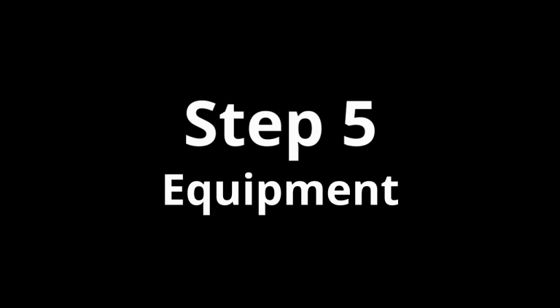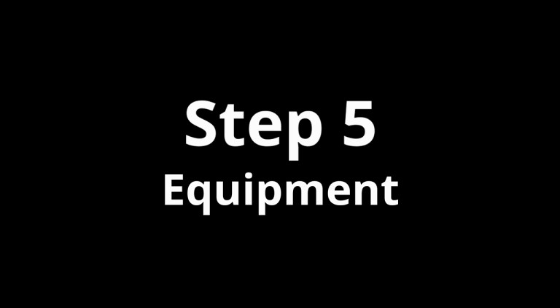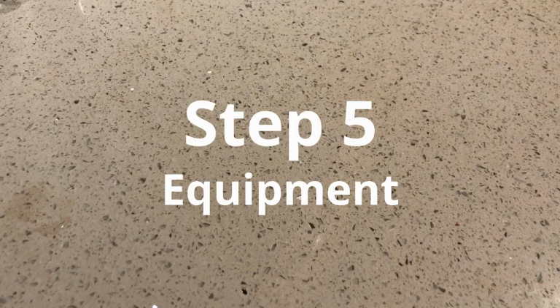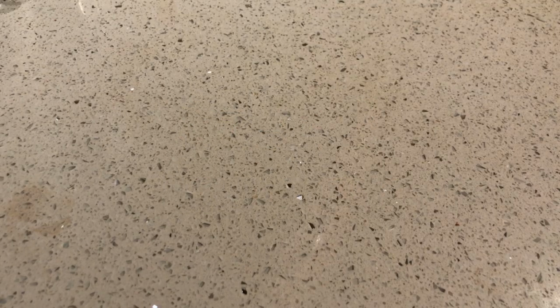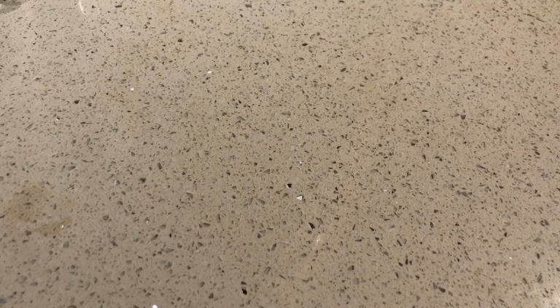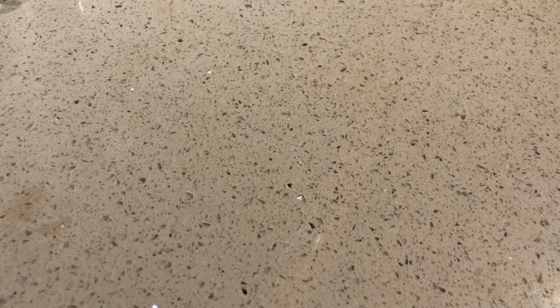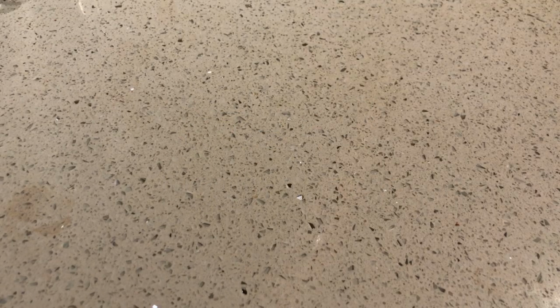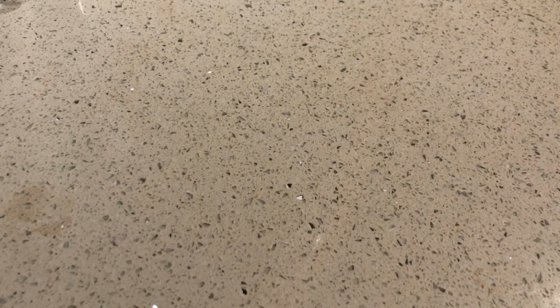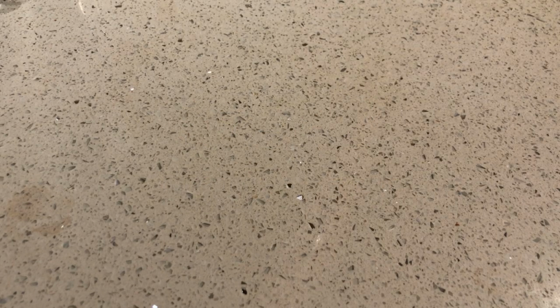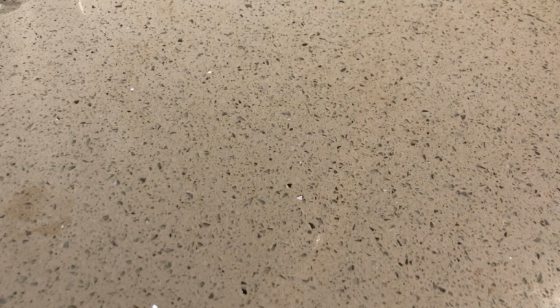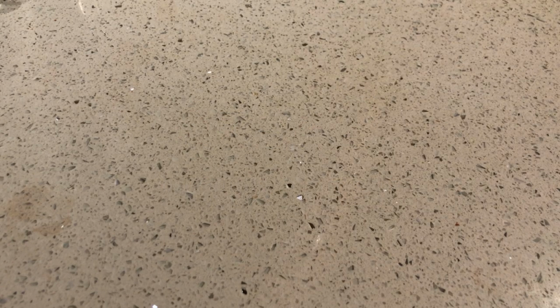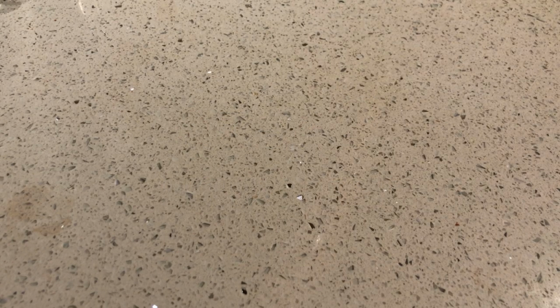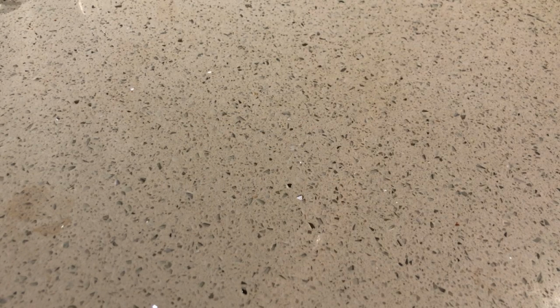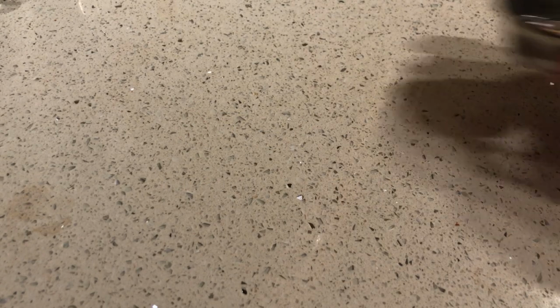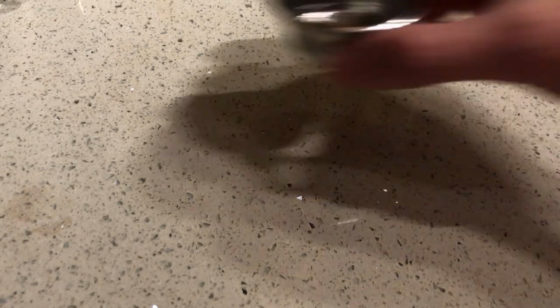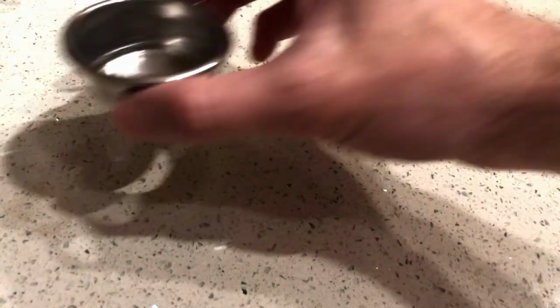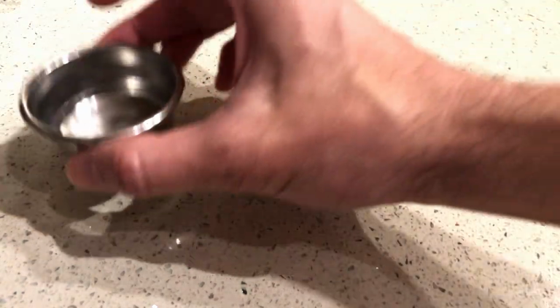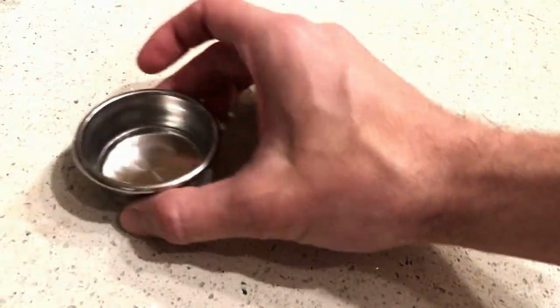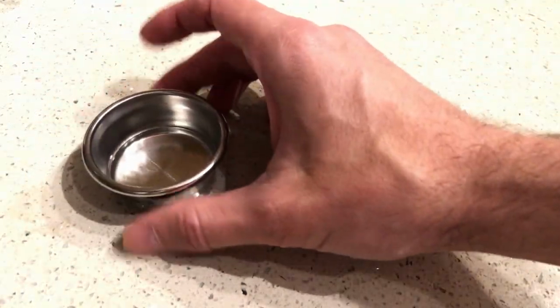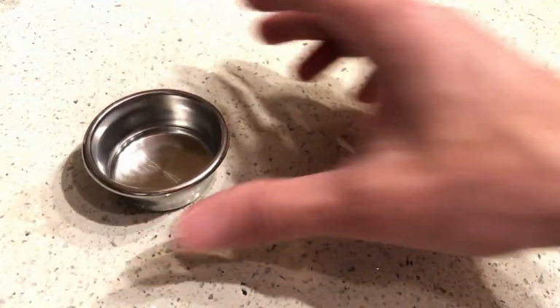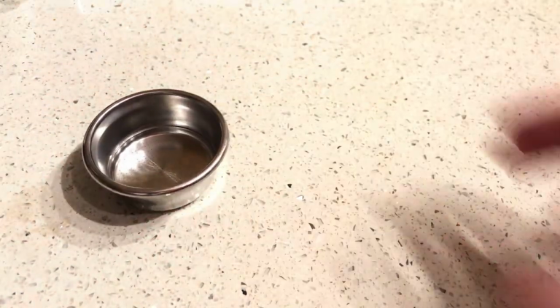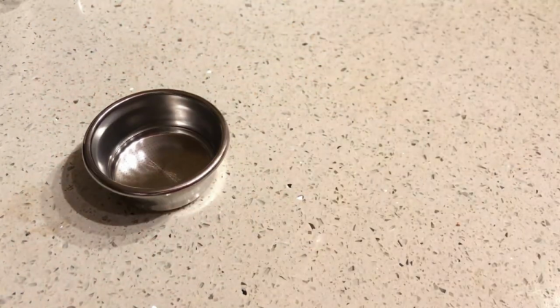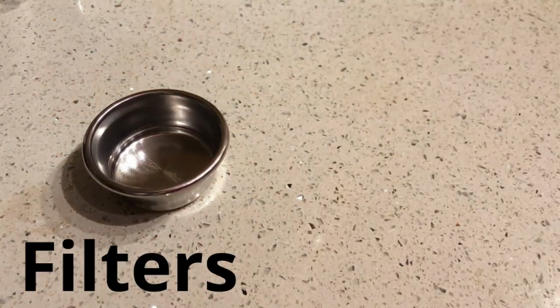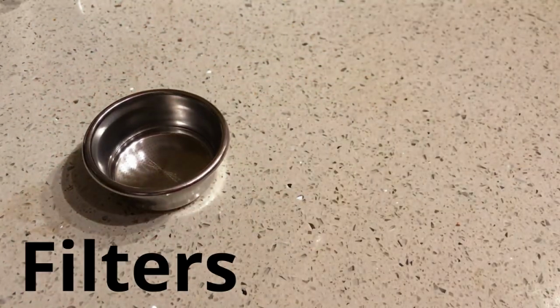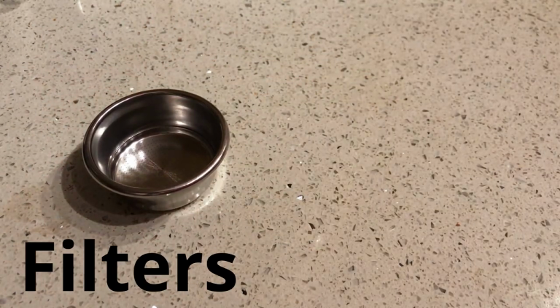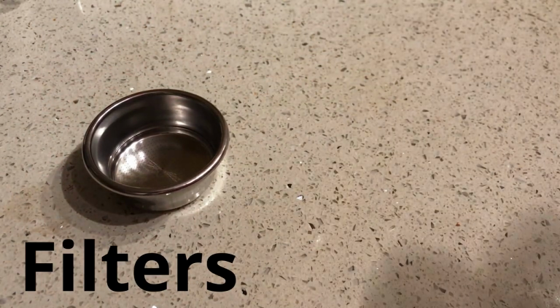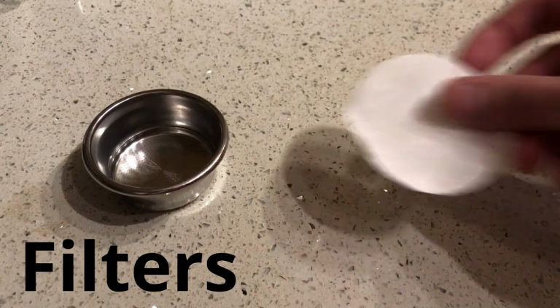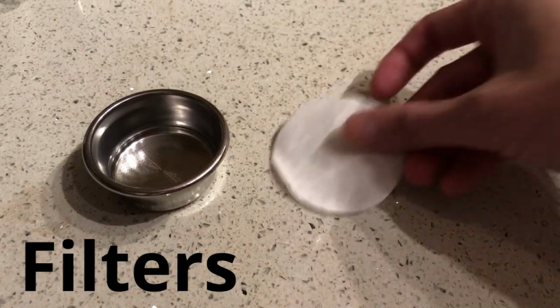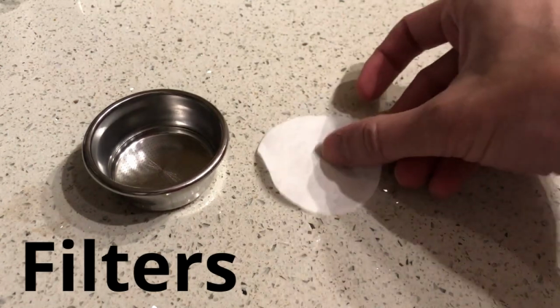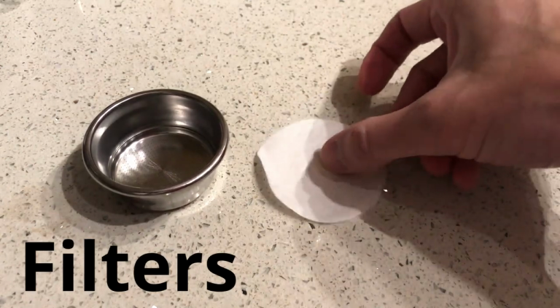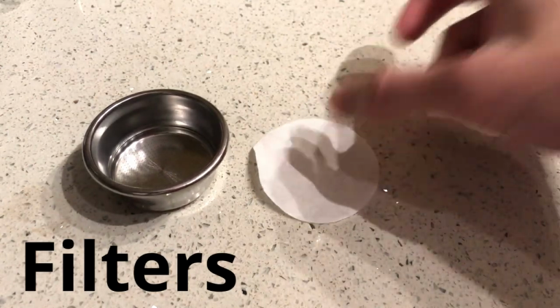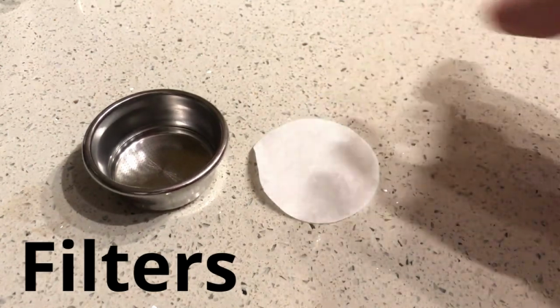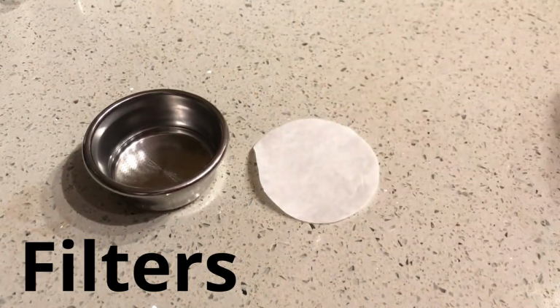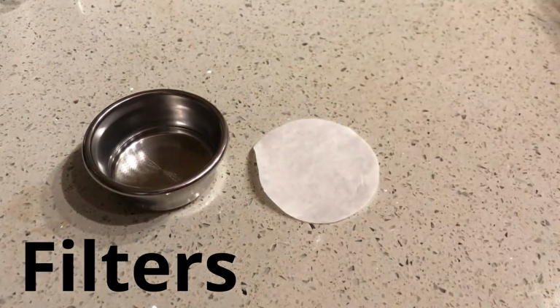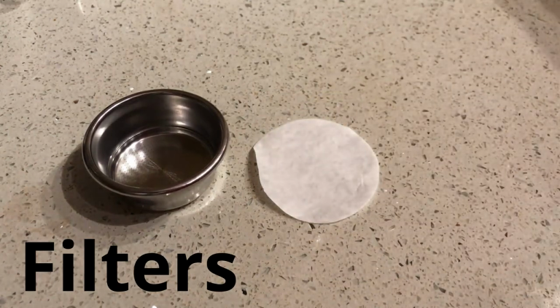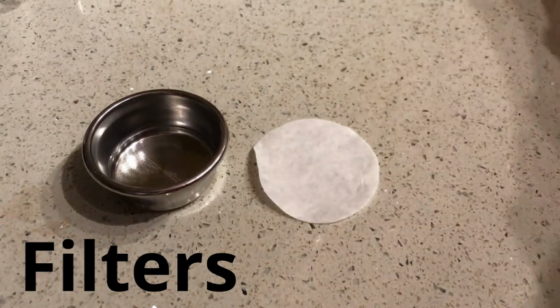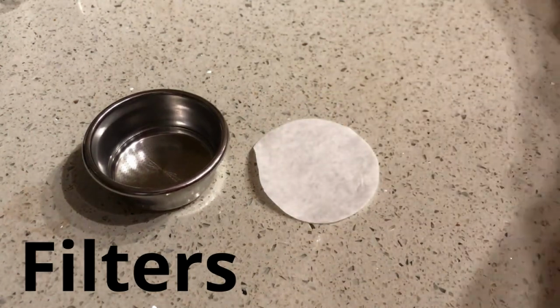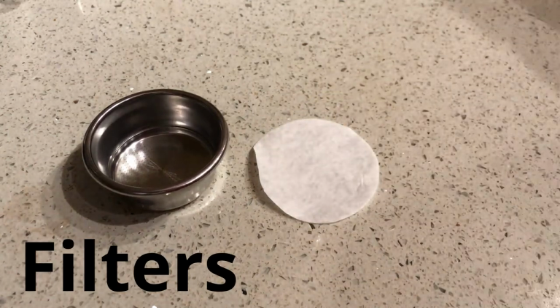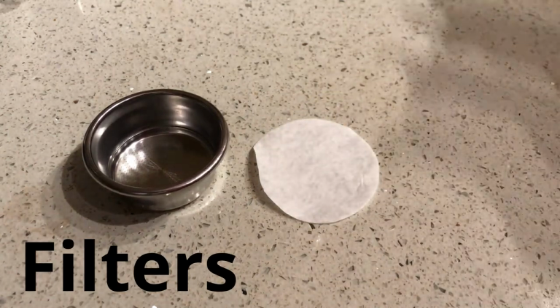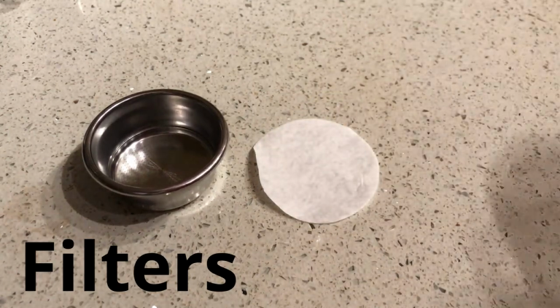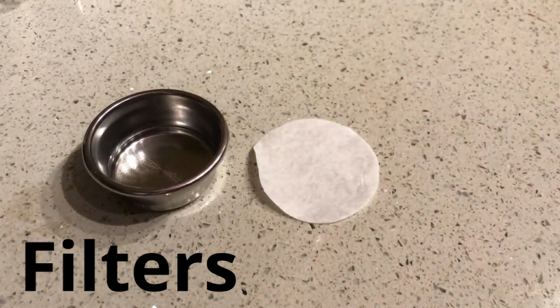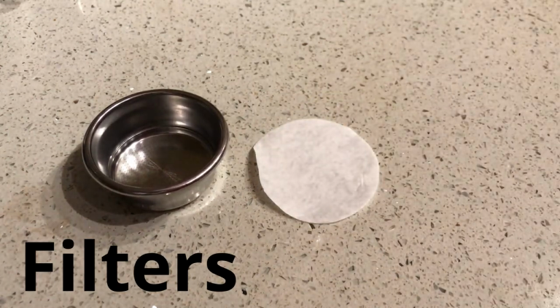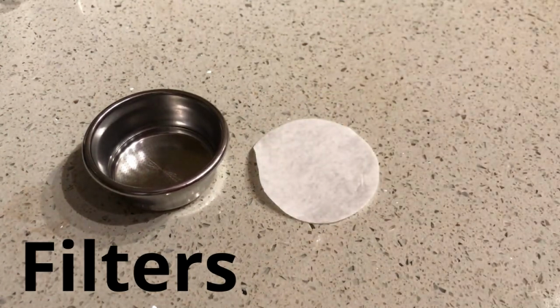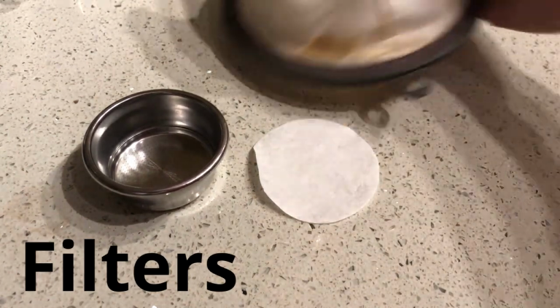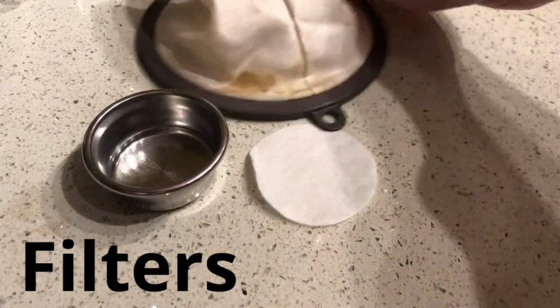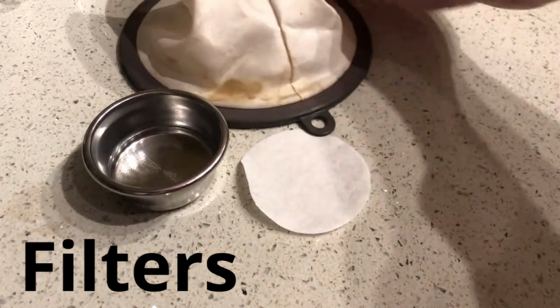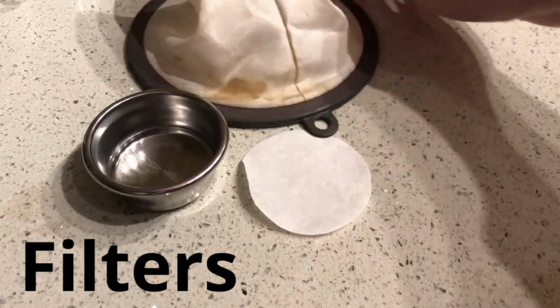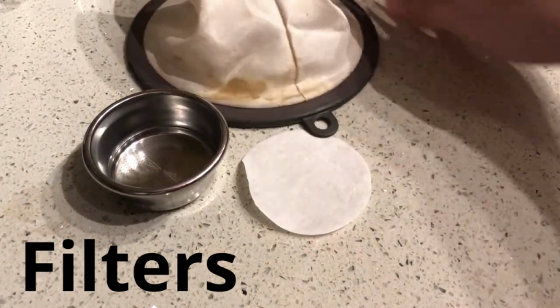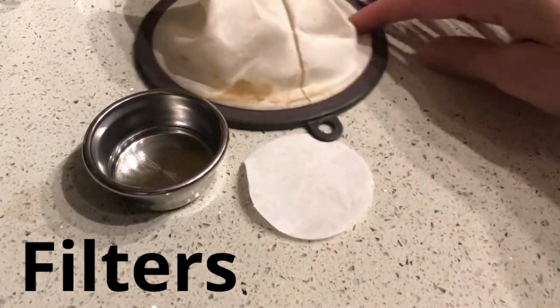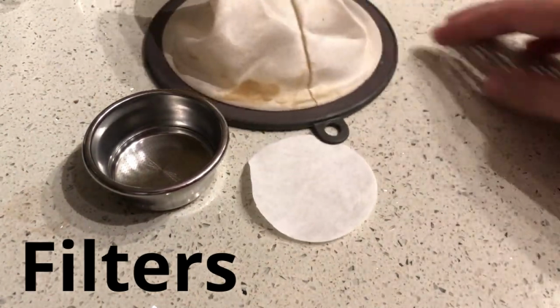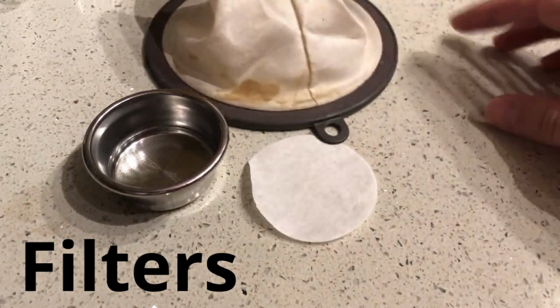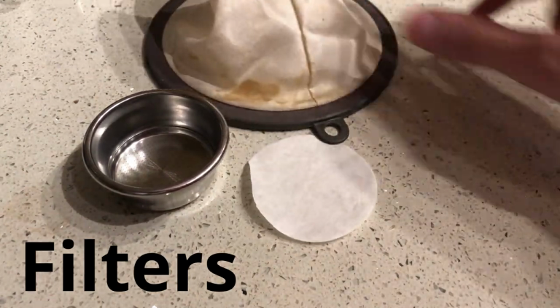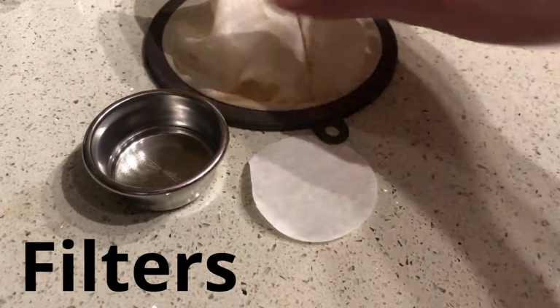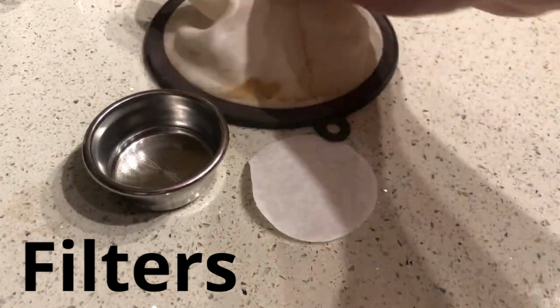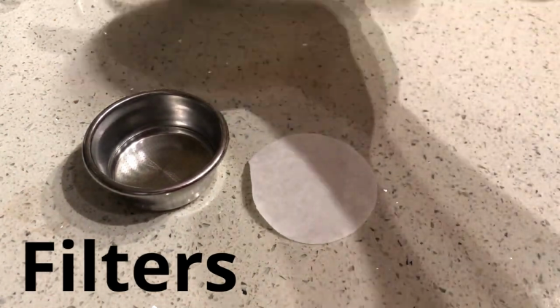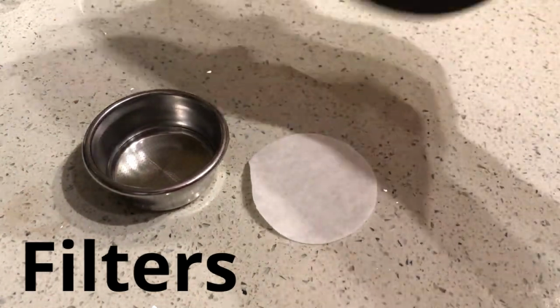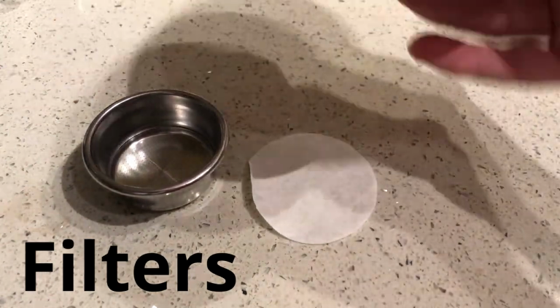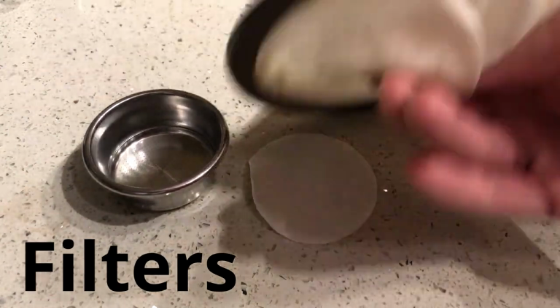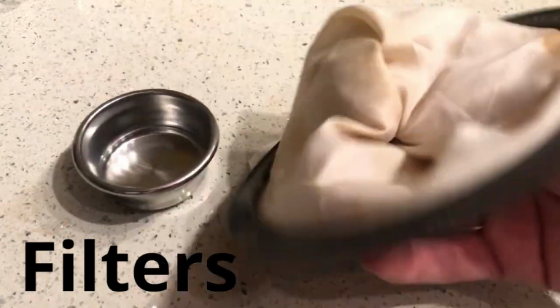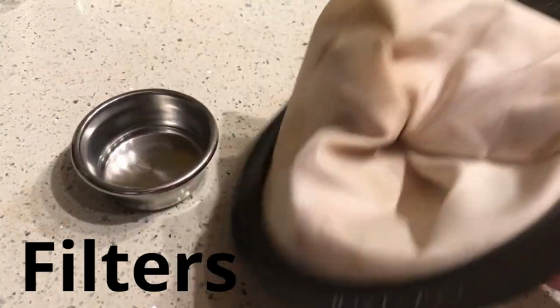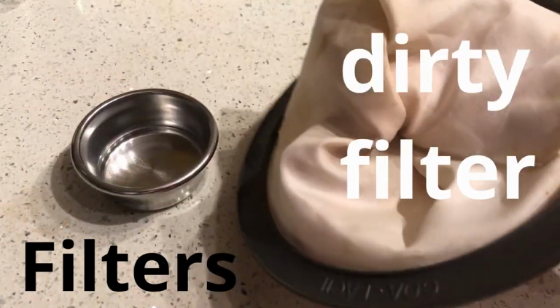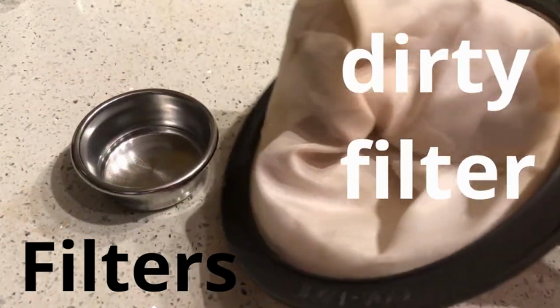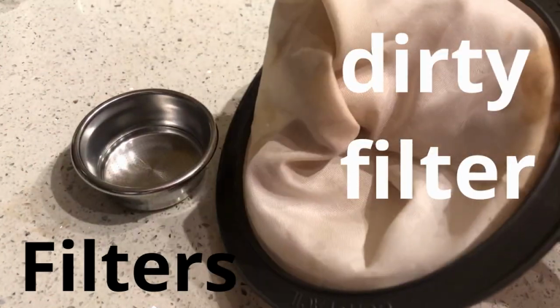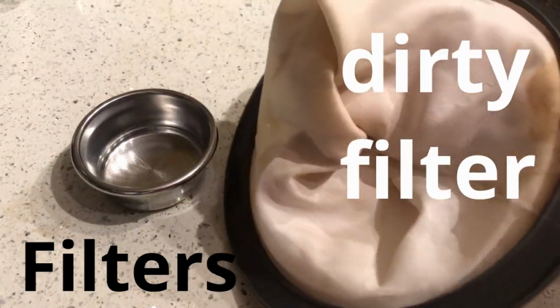You're also going to need some filters. That's a filter, that's also a filter, and that's a filter as well — but it's kind of dirty.